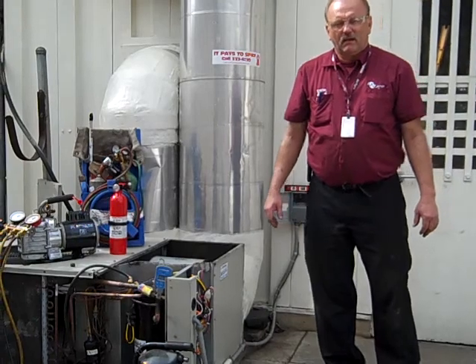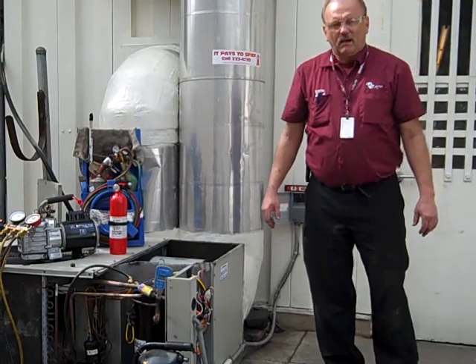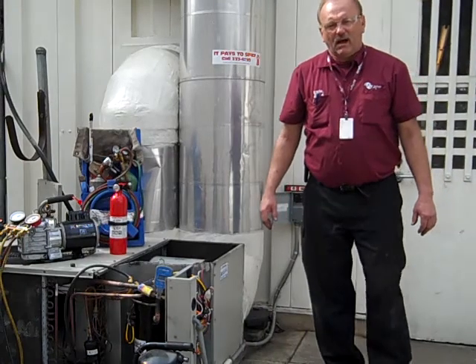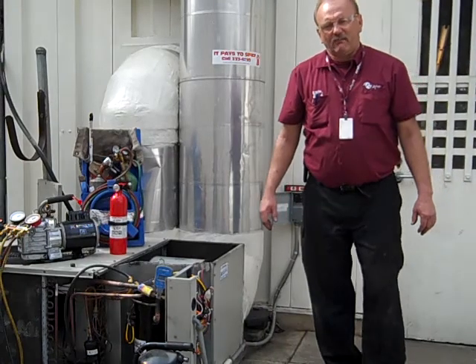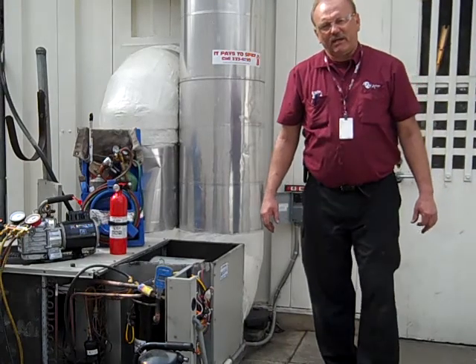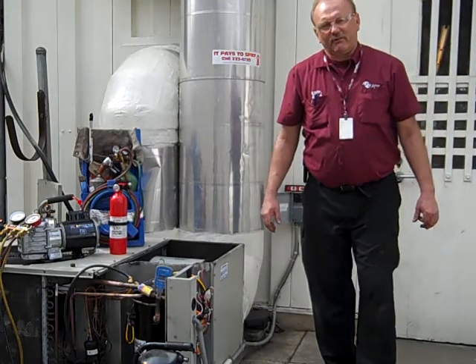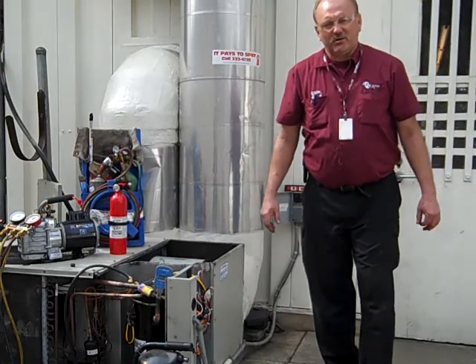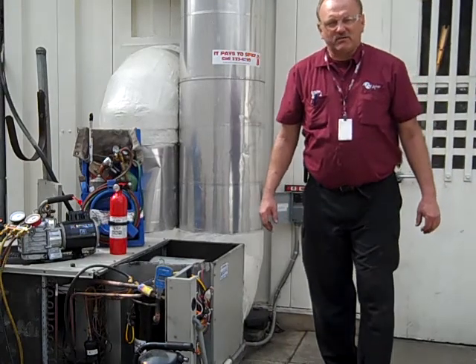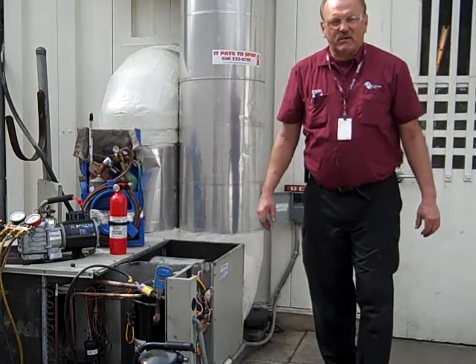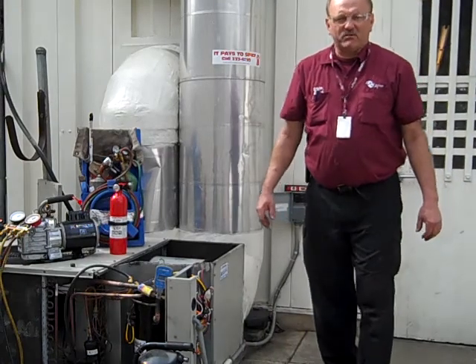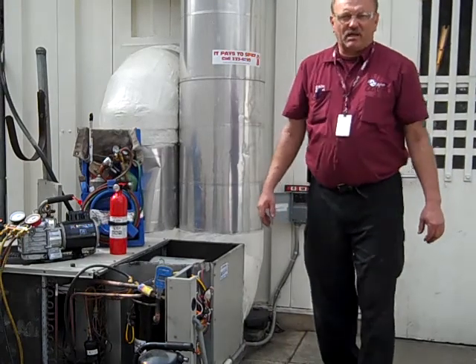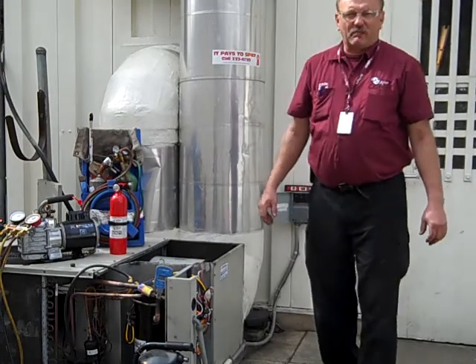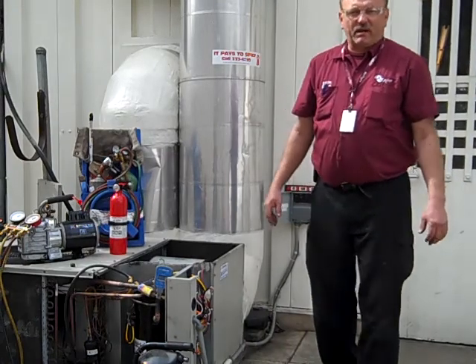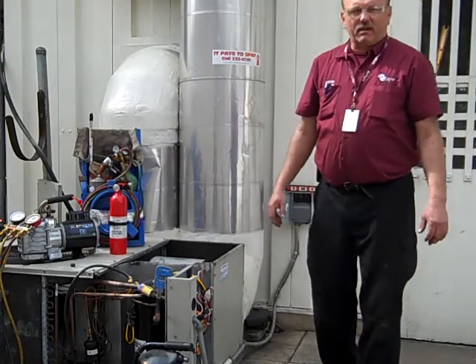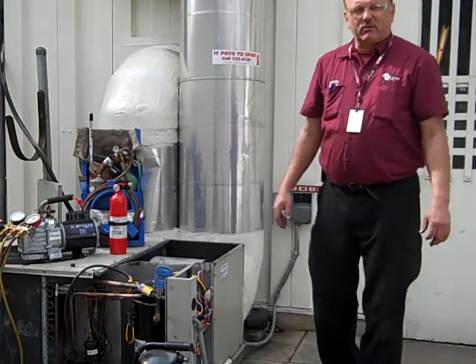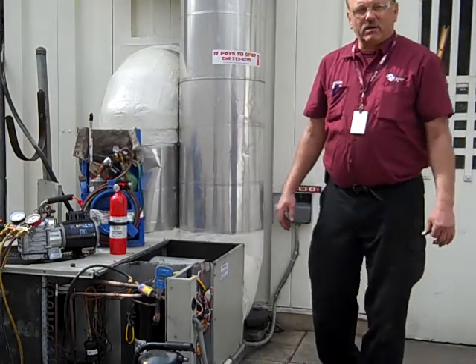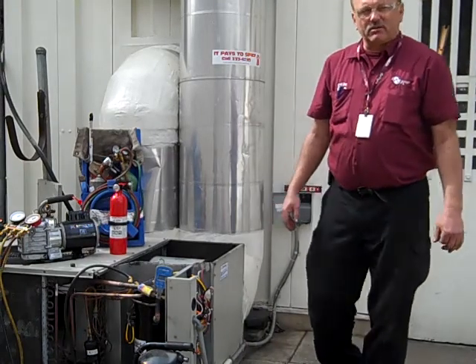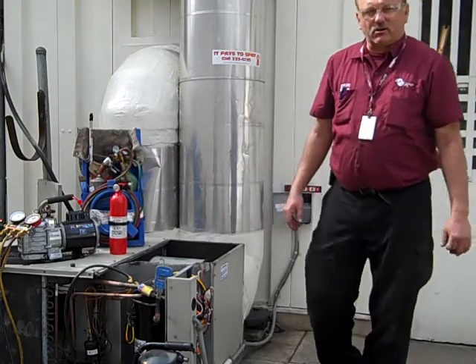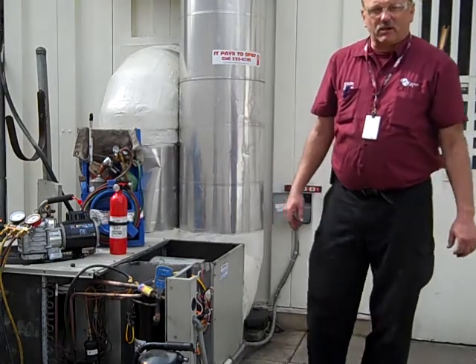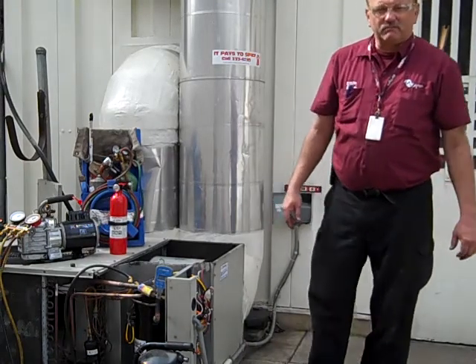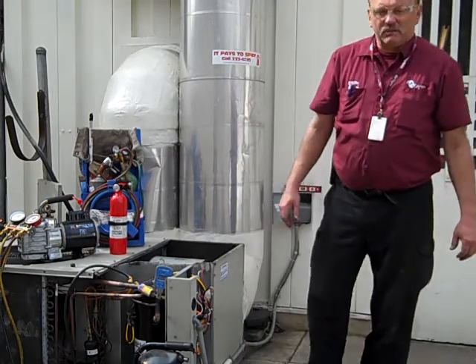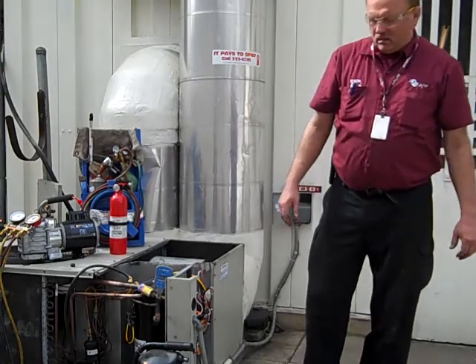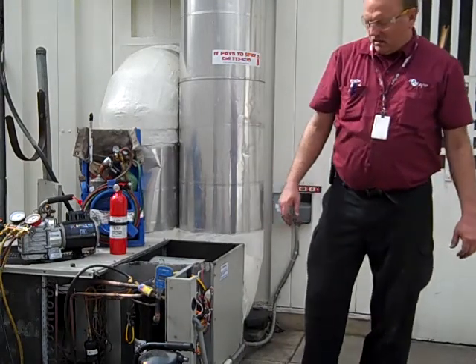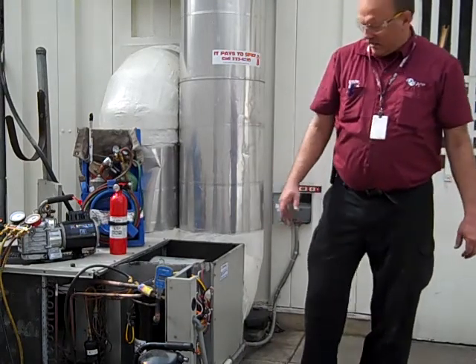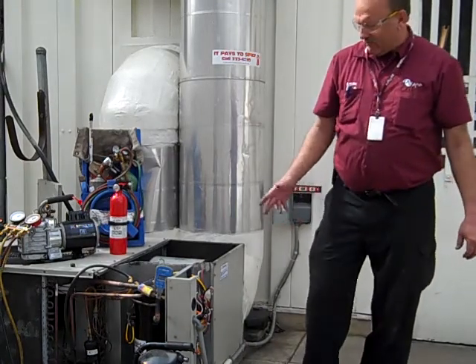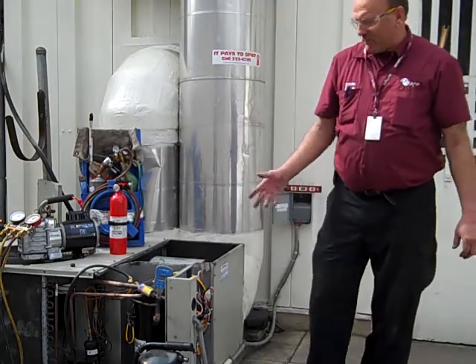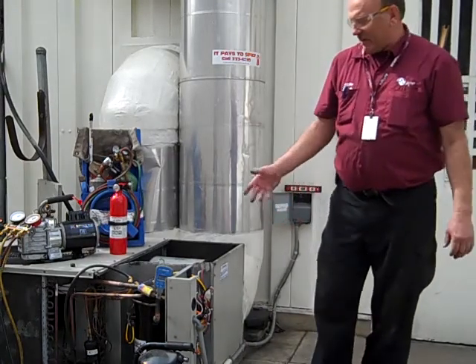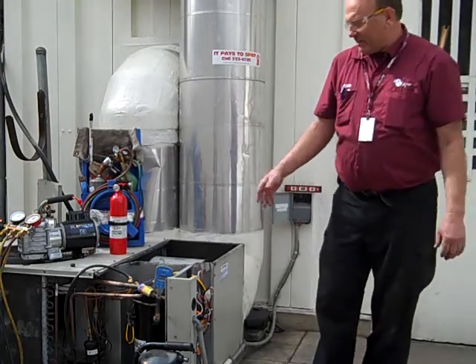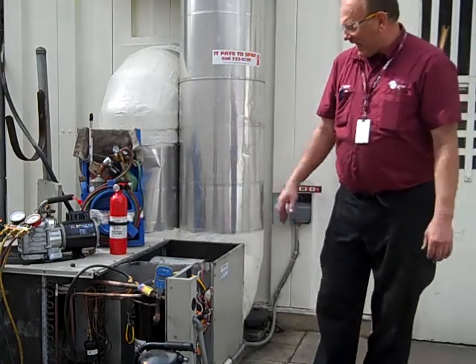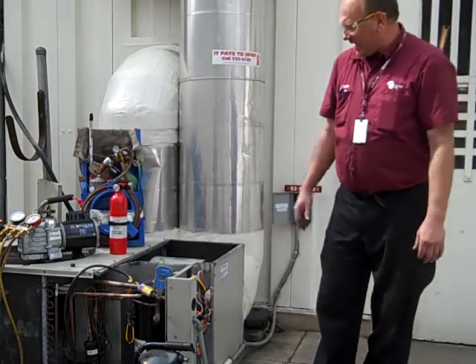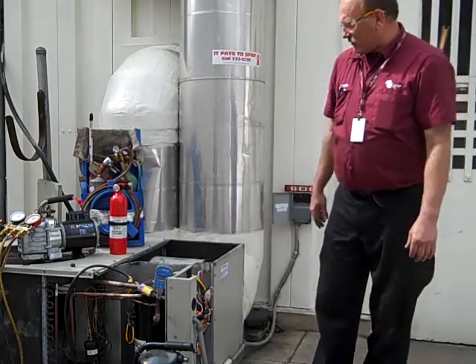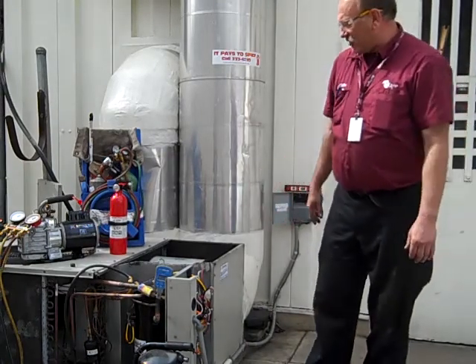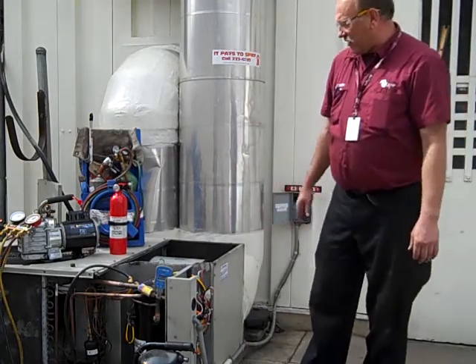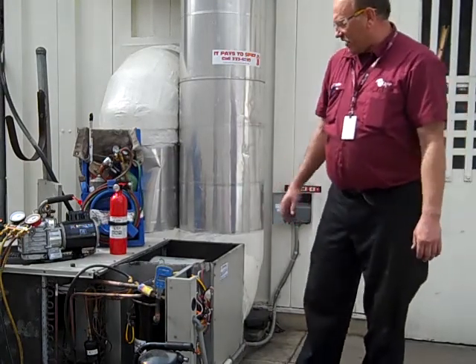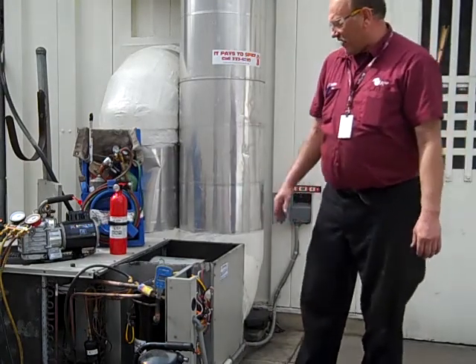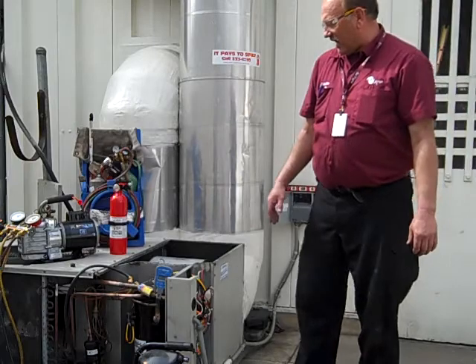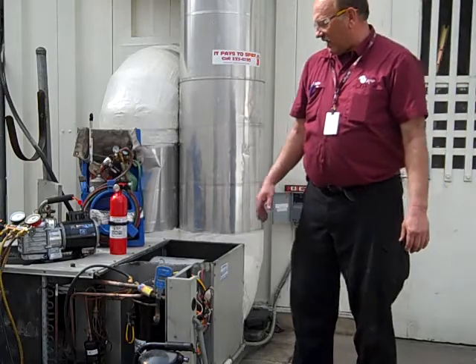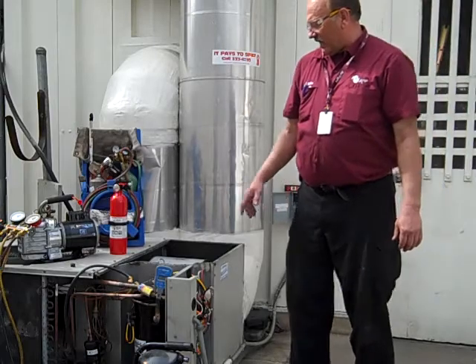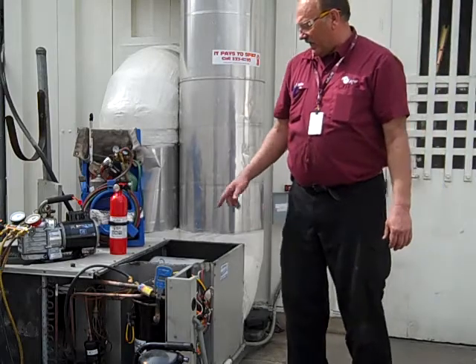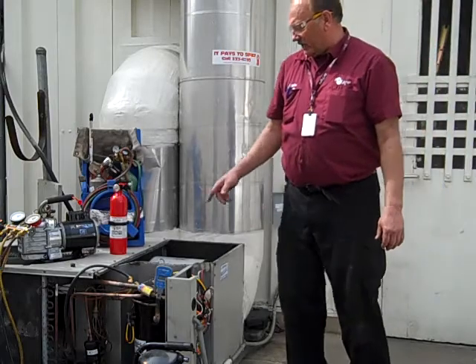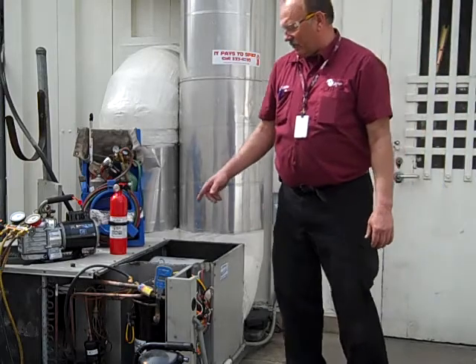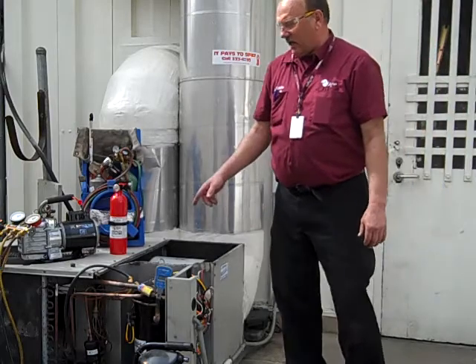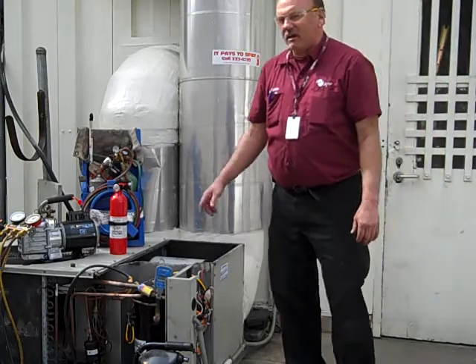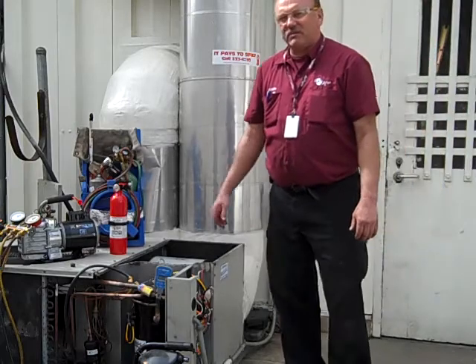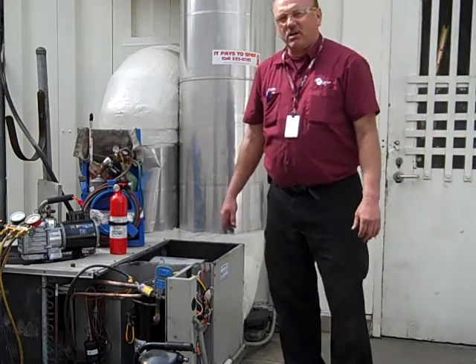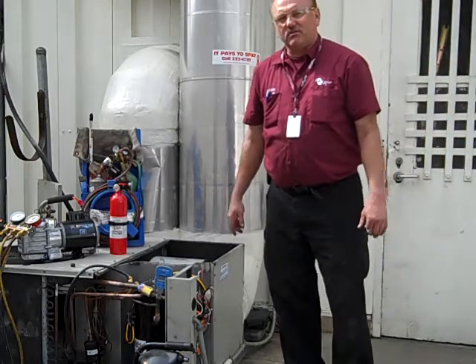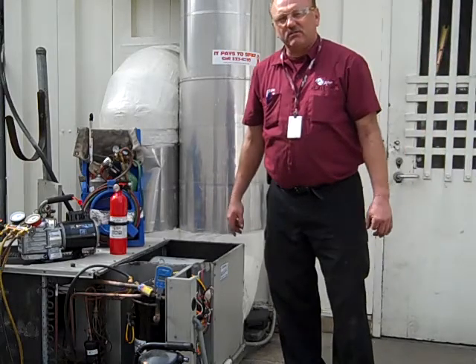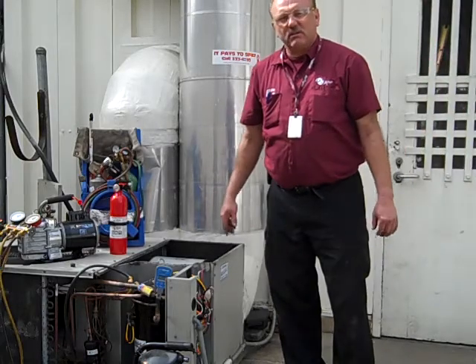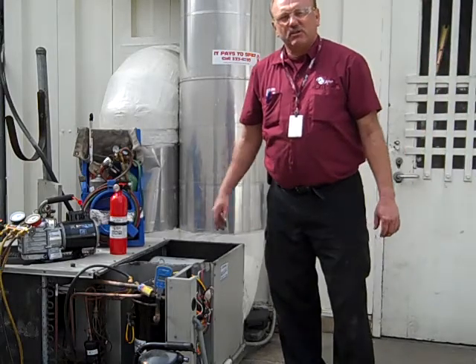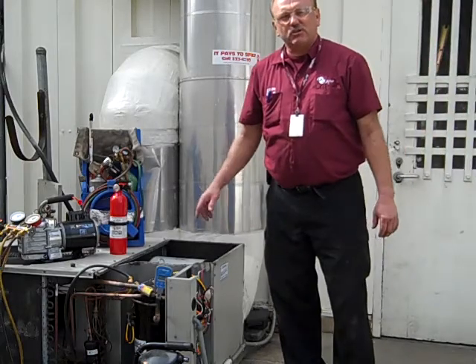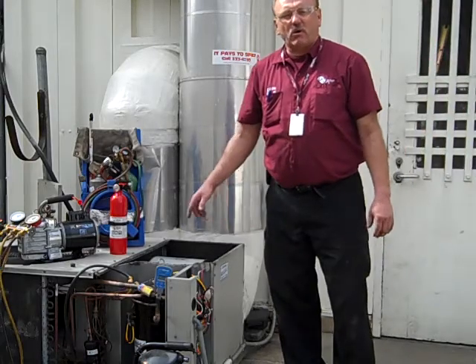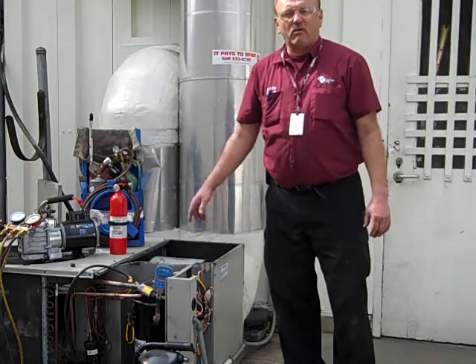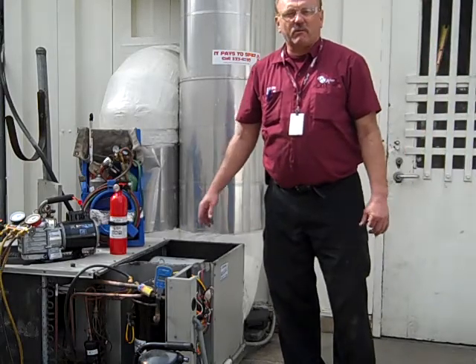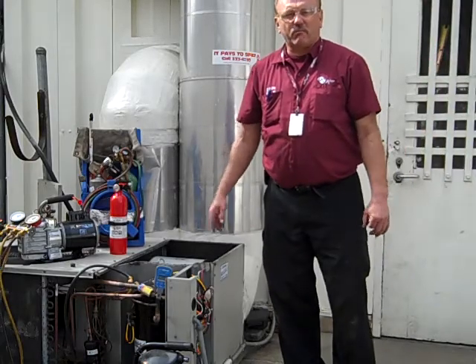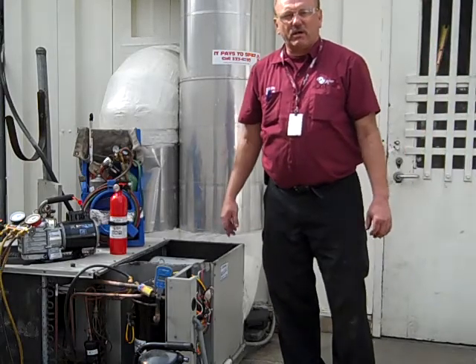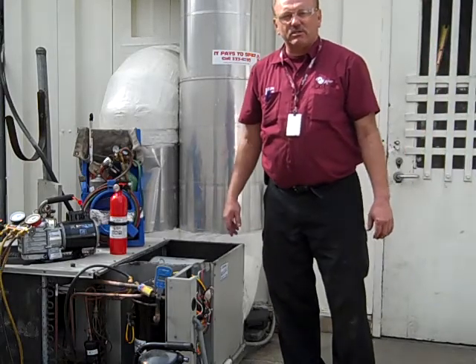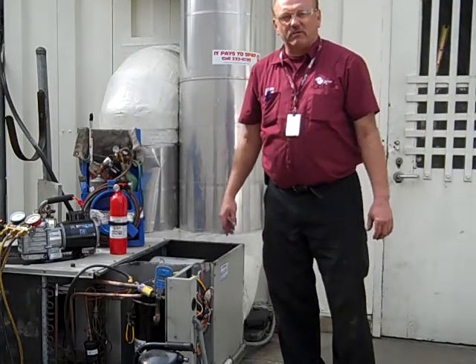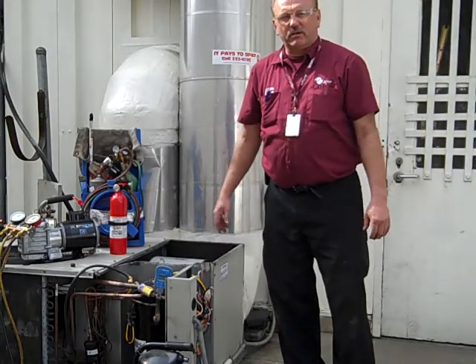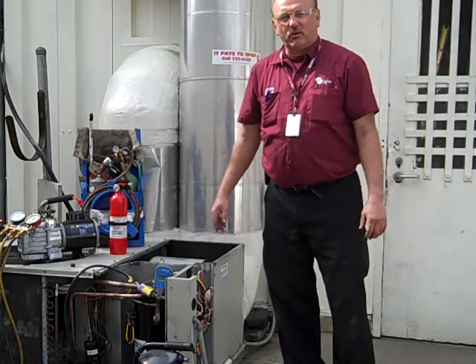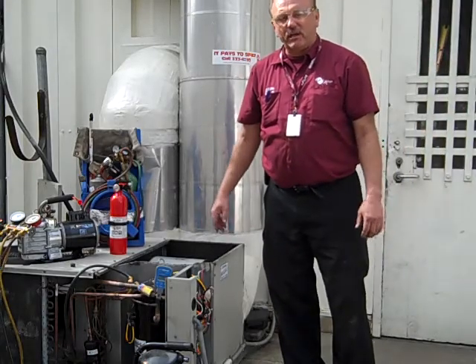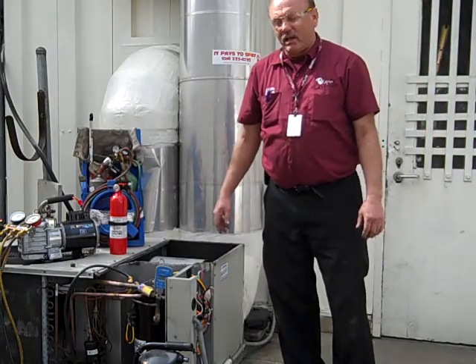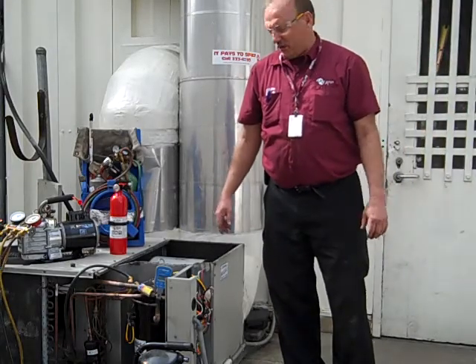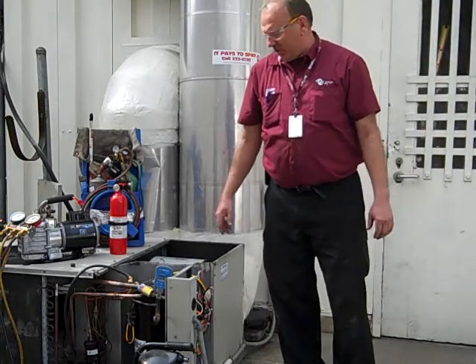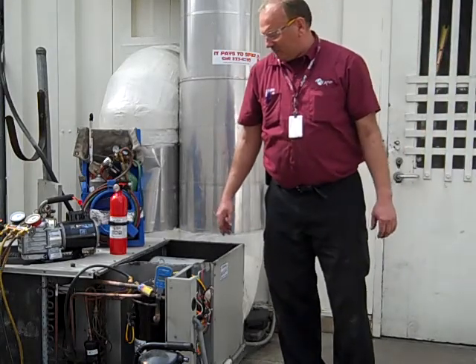Hi, I'm Eddie Reynolds from AeroType McHalfwell, Charlotte. Today we've been tasked with changing out a two and a half ton scroll compressor in a Nordline unit.